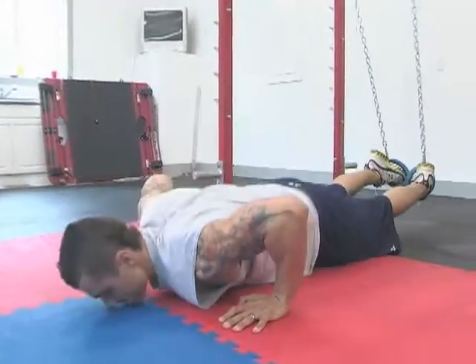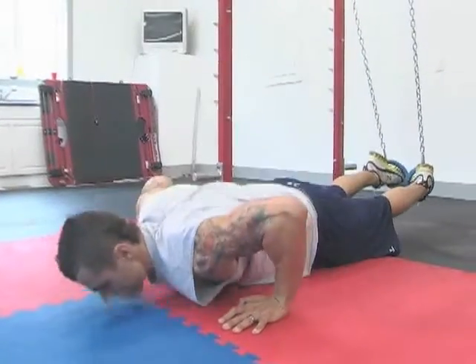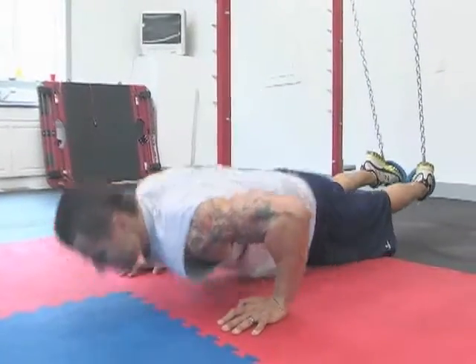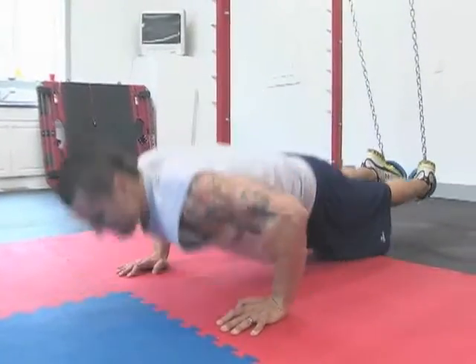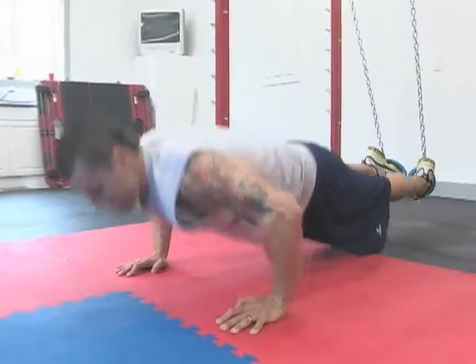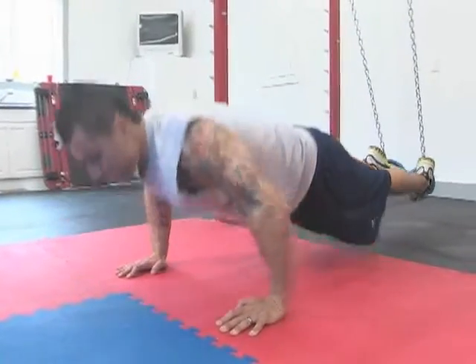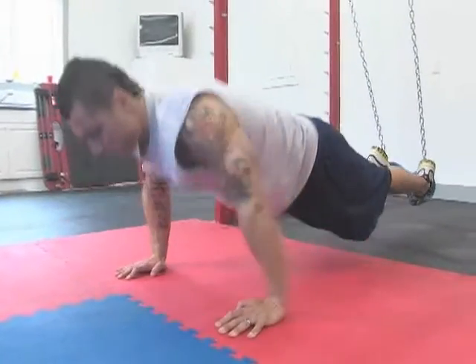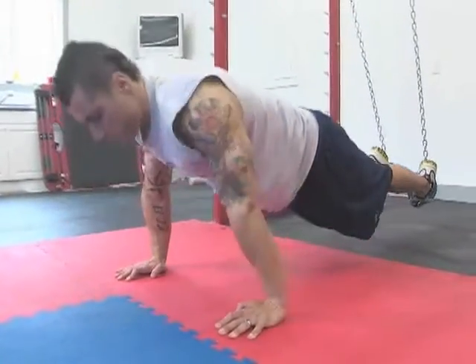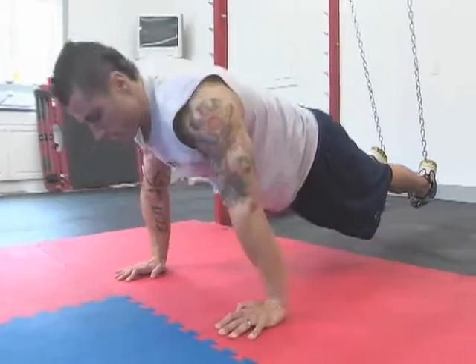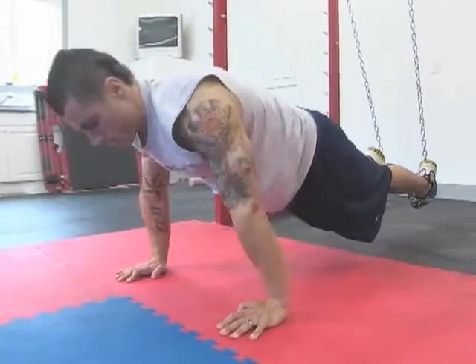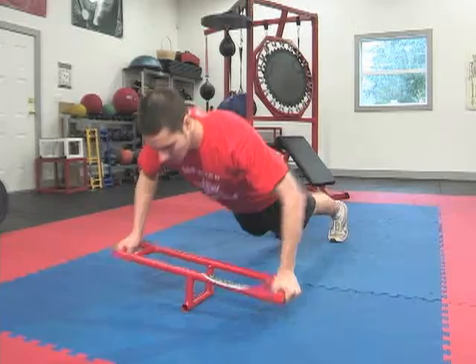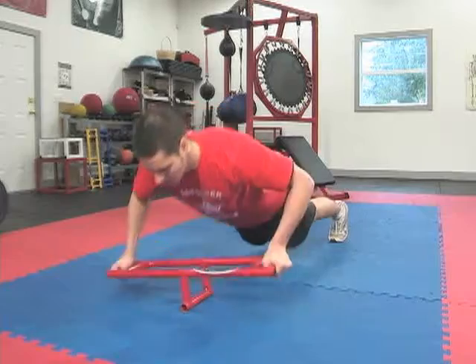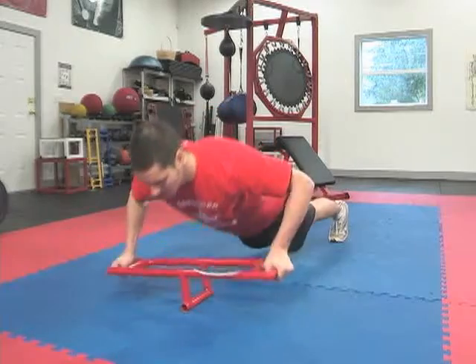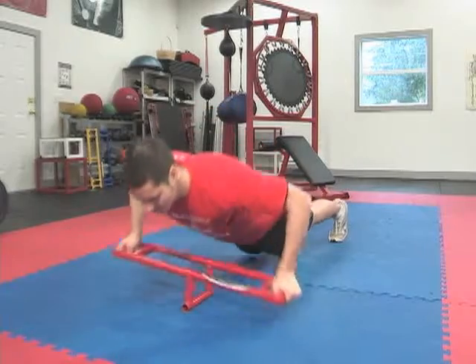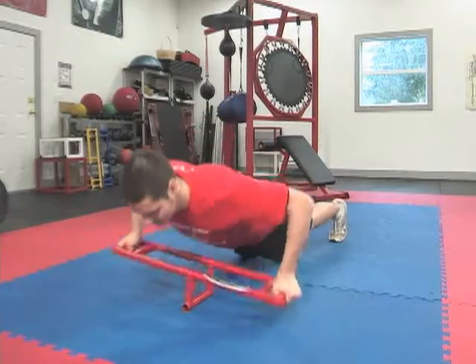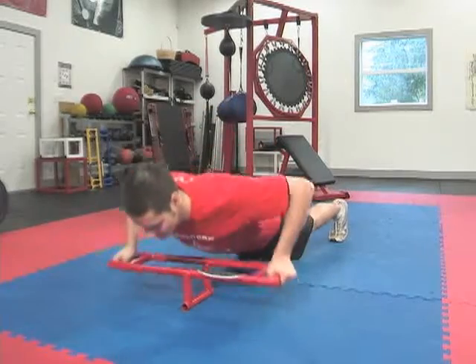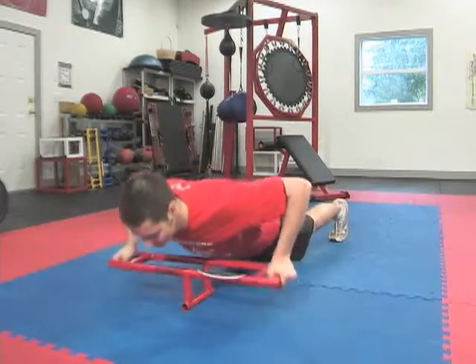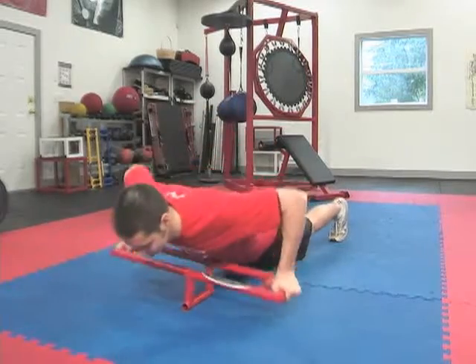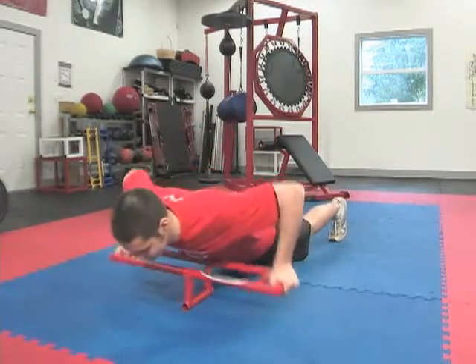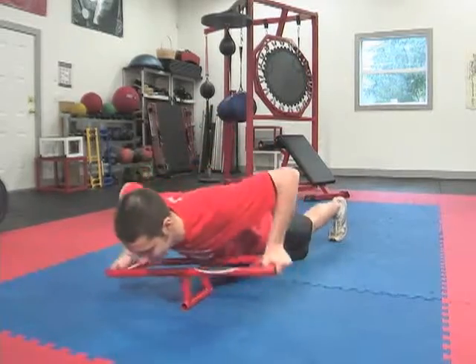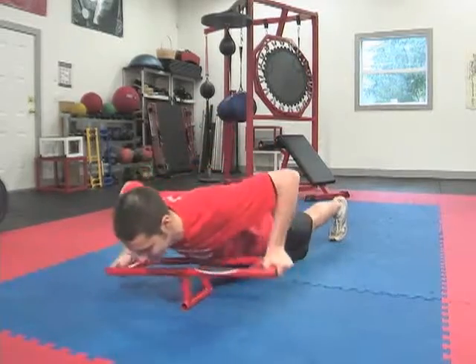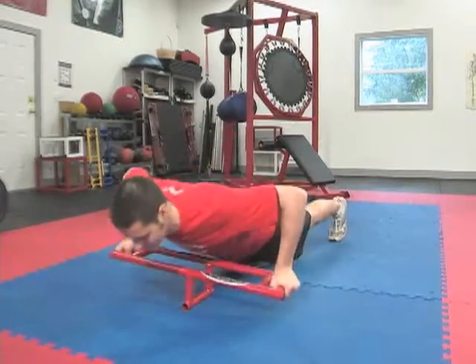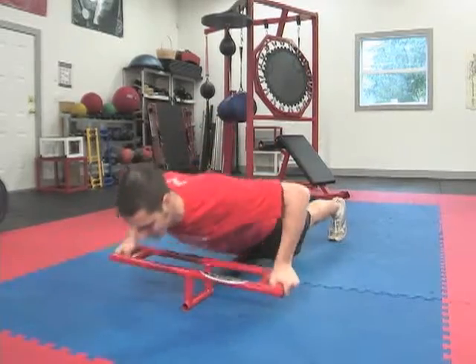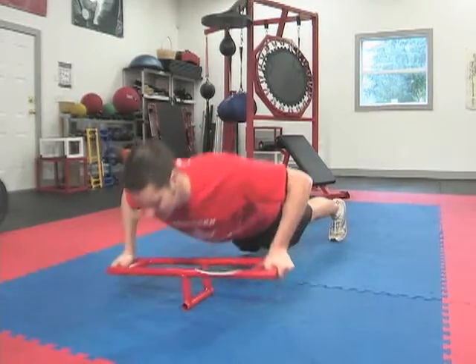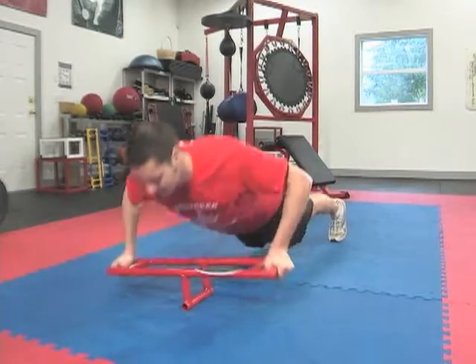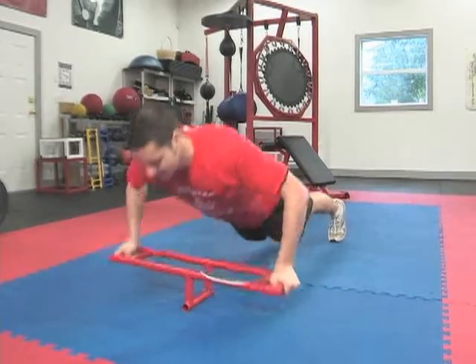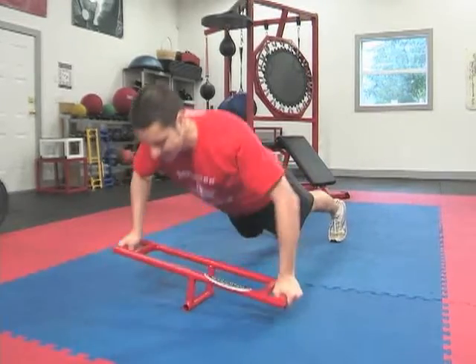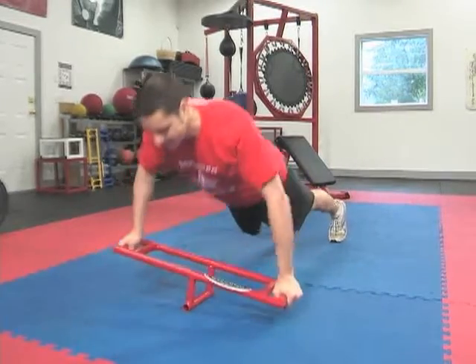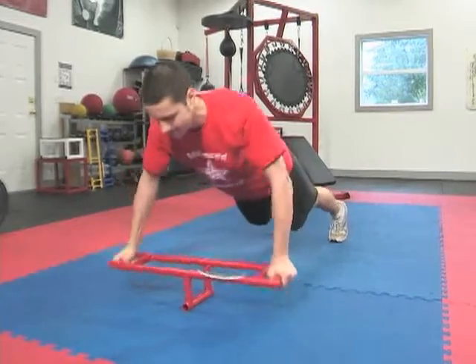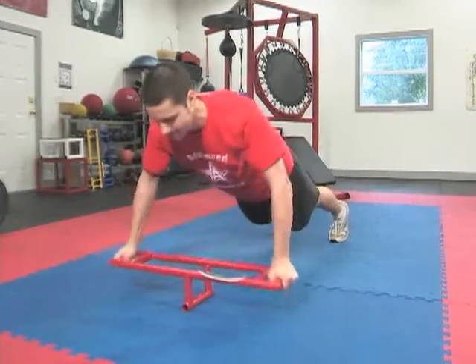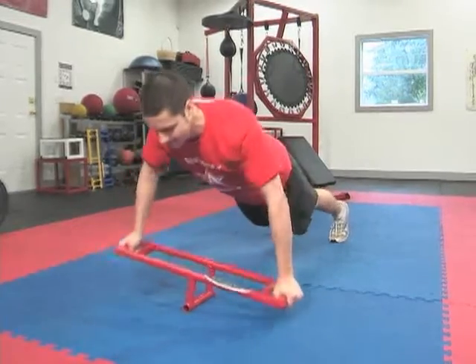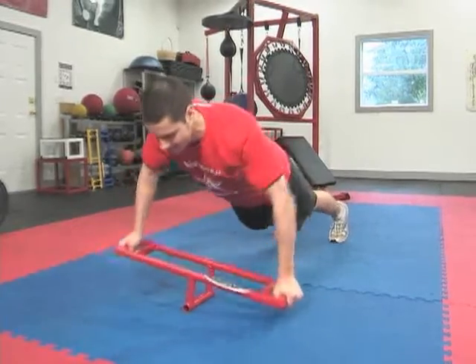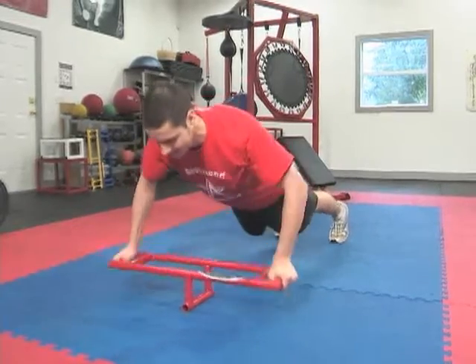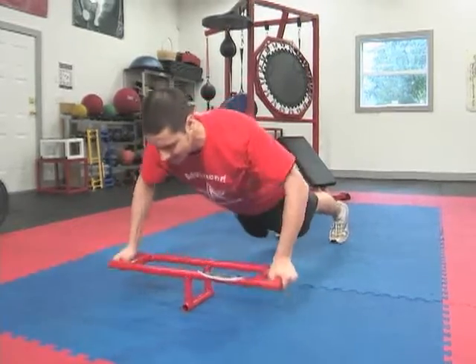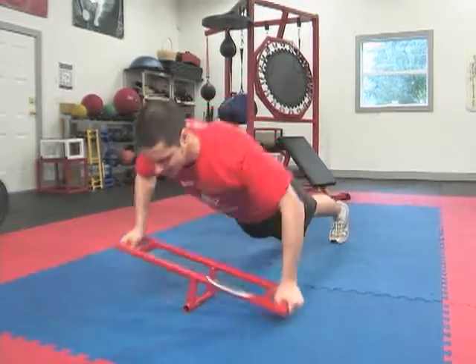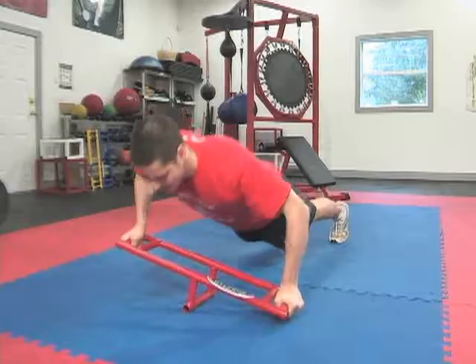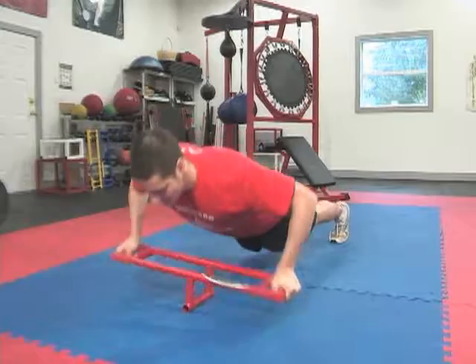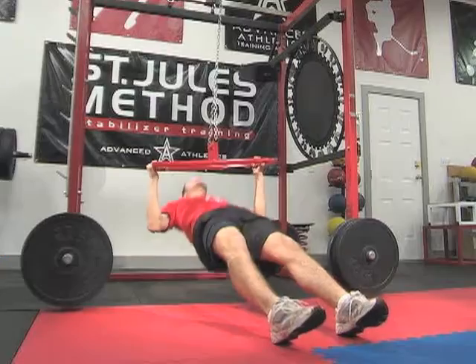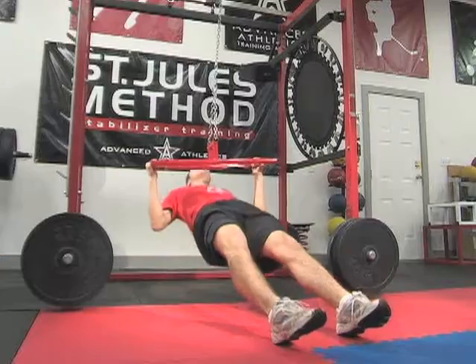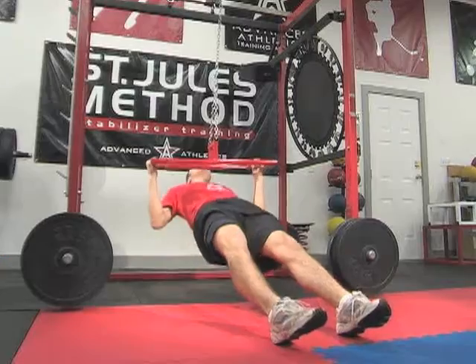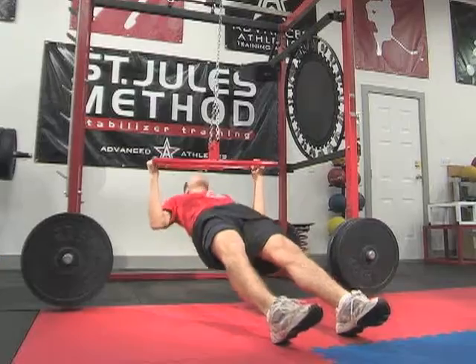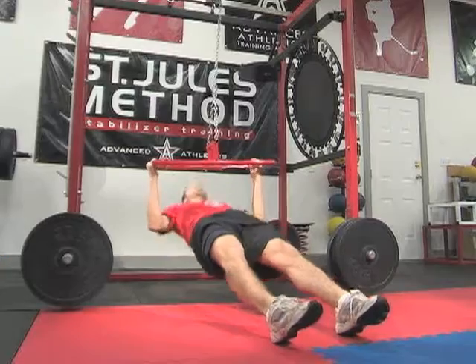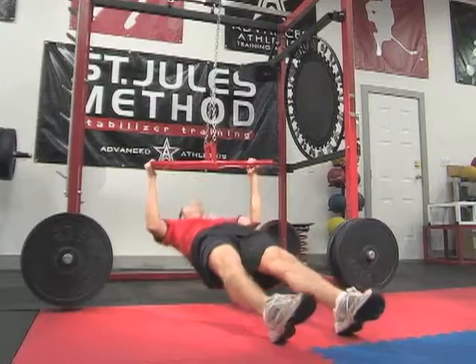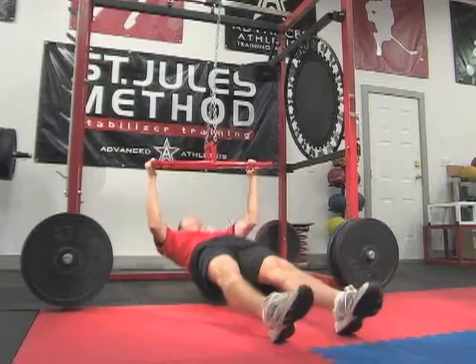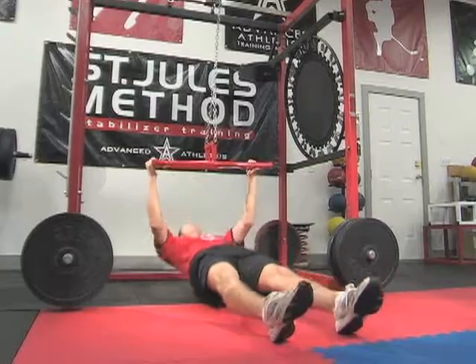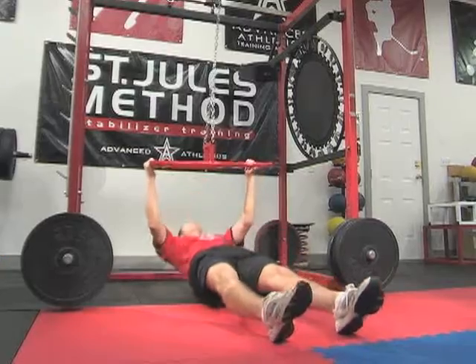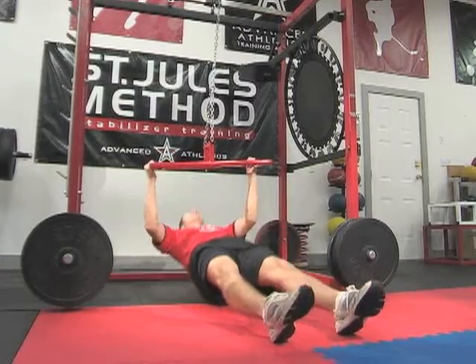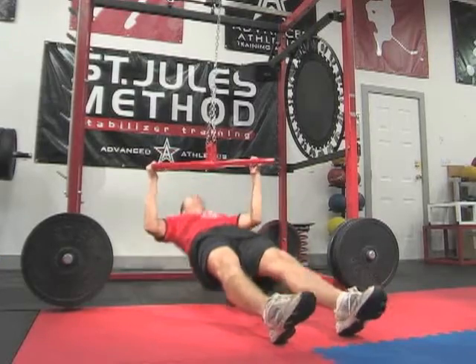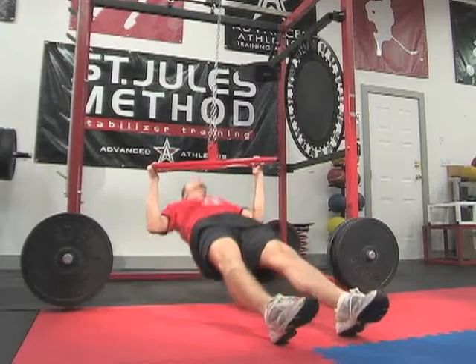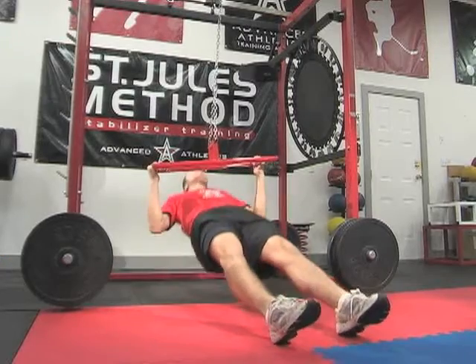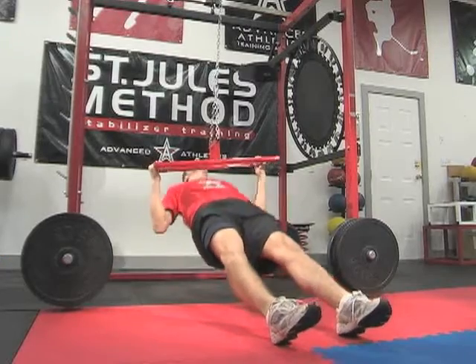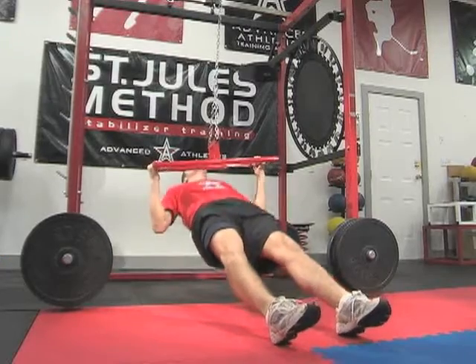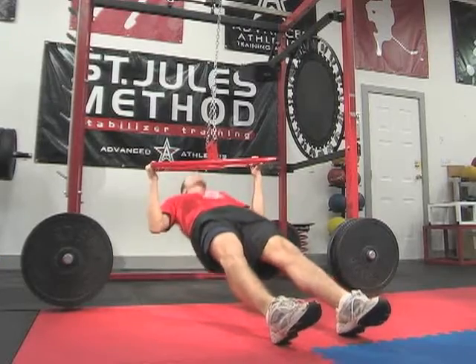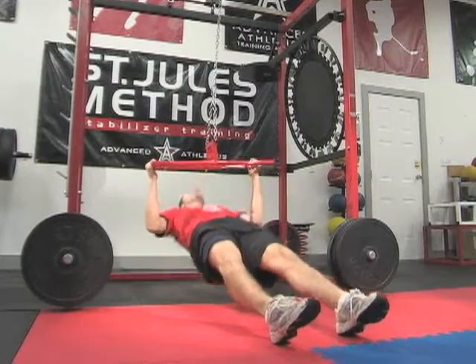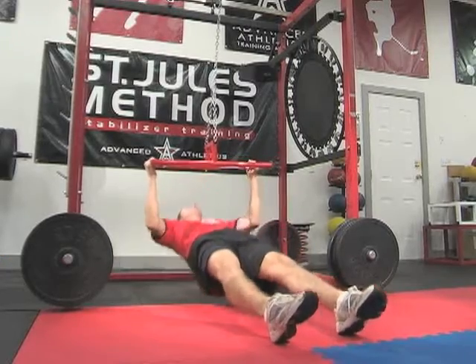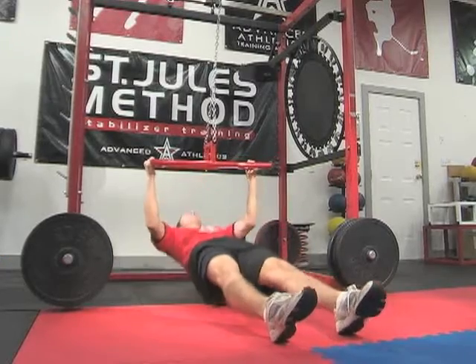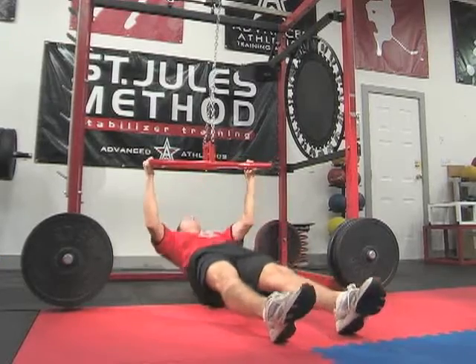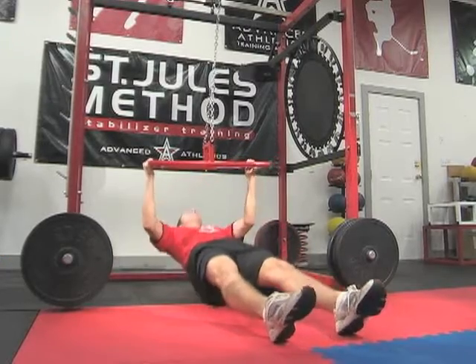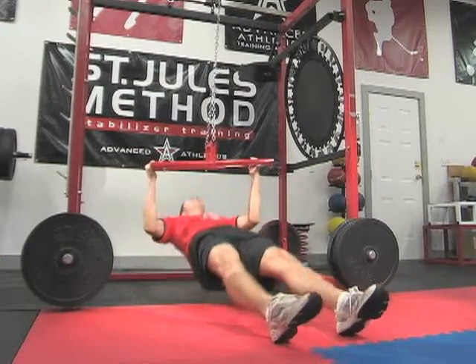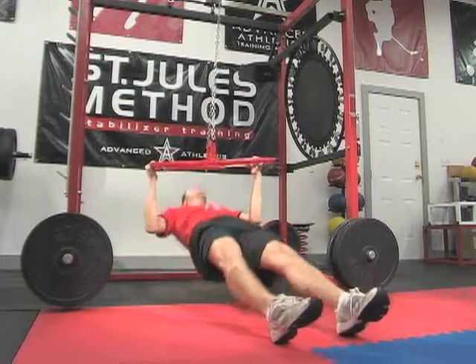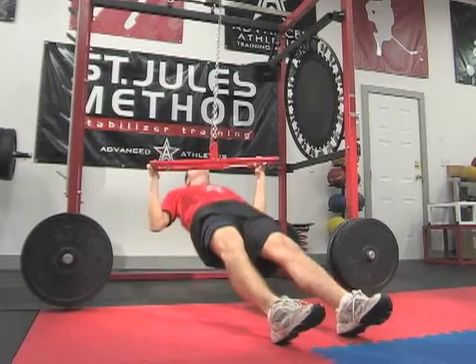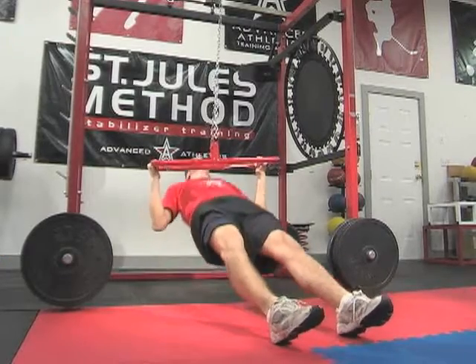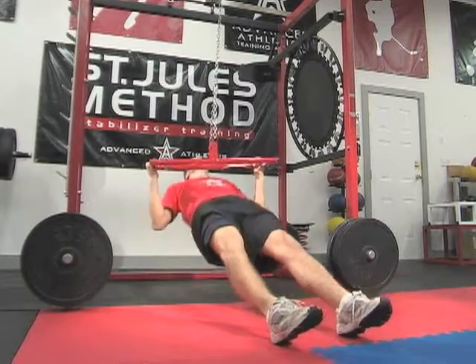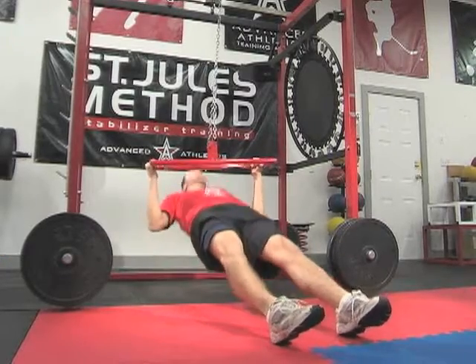Our training methods are based around stabilizer training and include offset training, circulation training, integration training, and combination training.